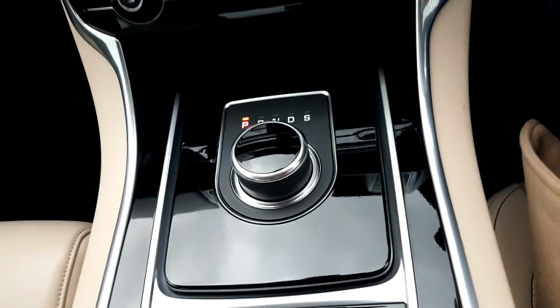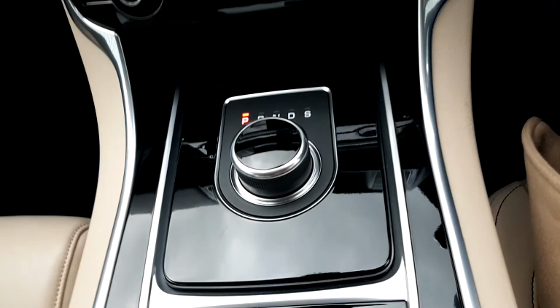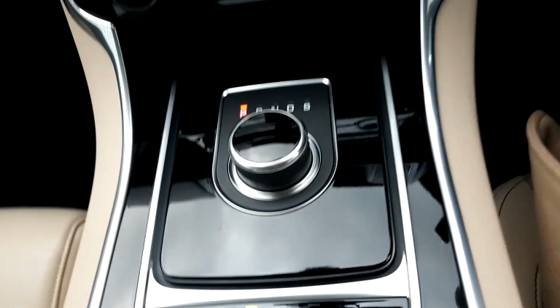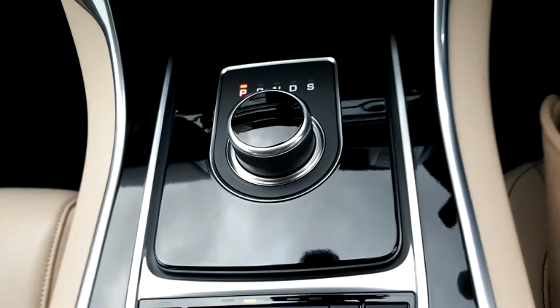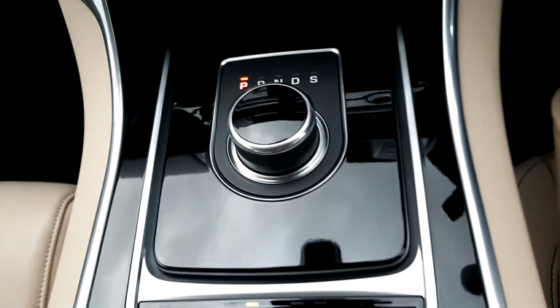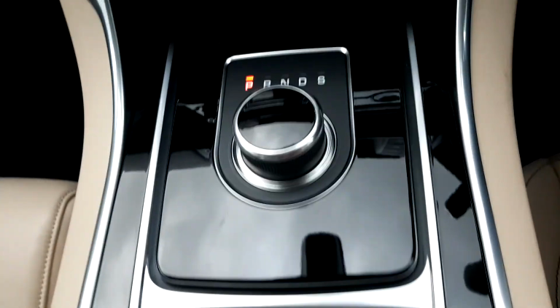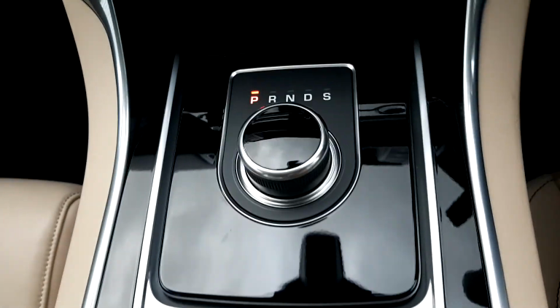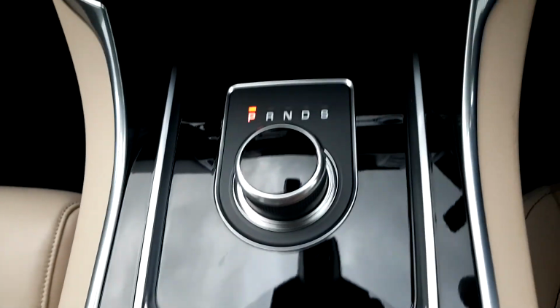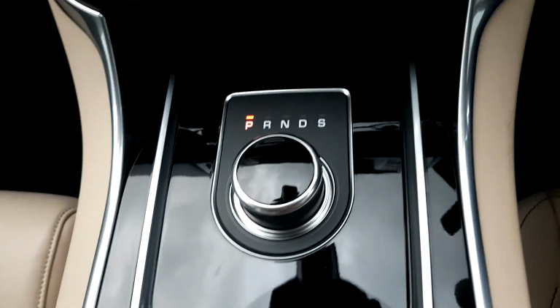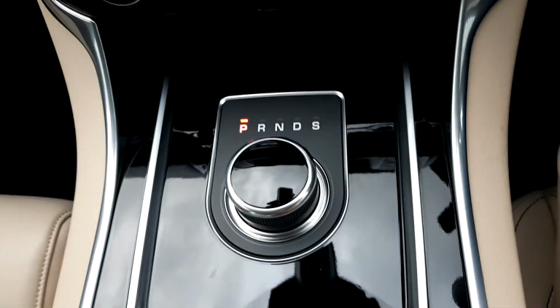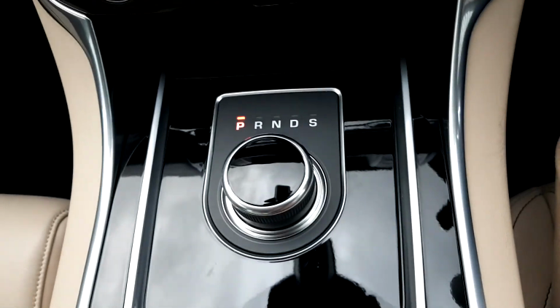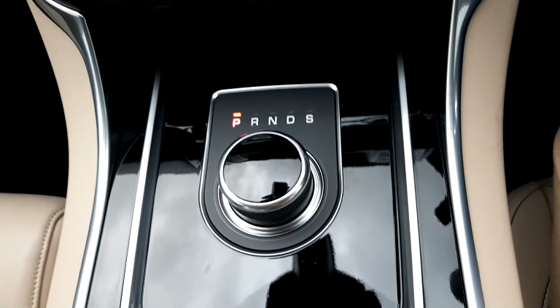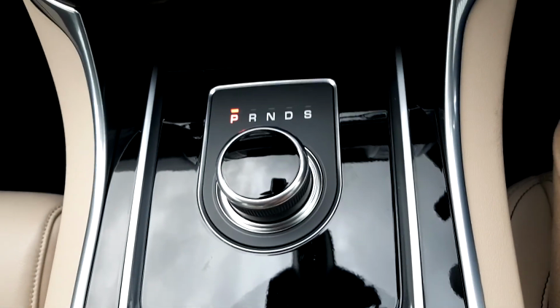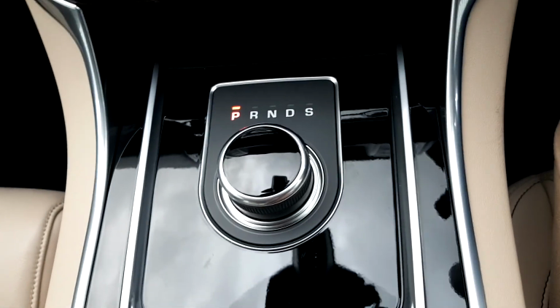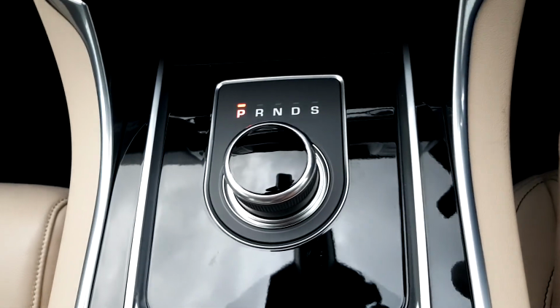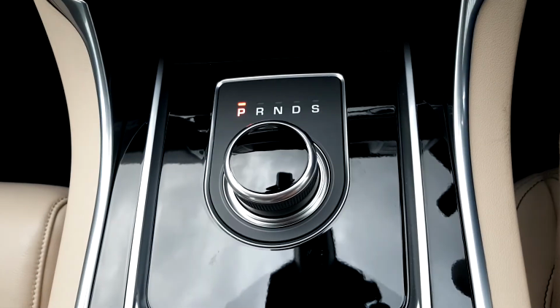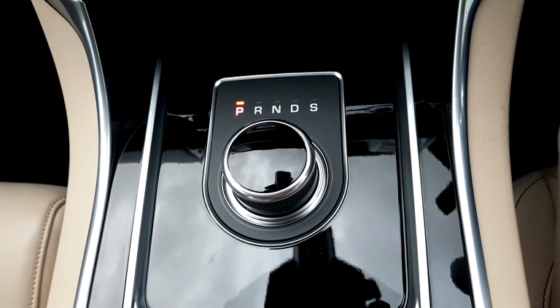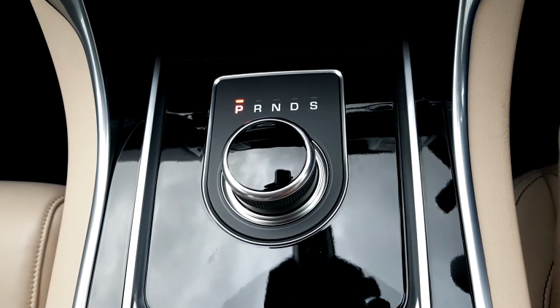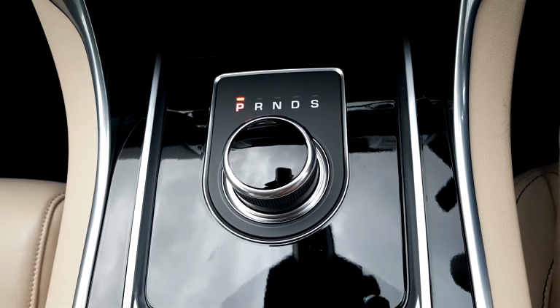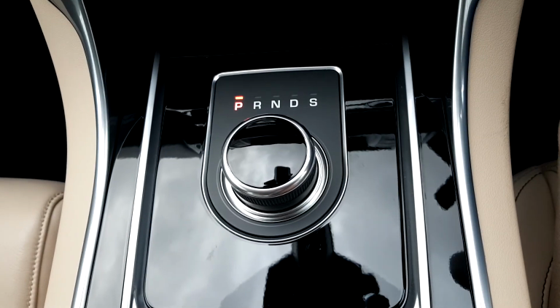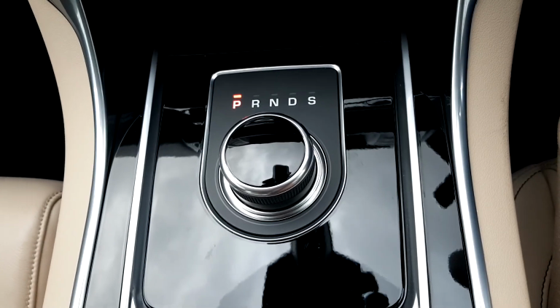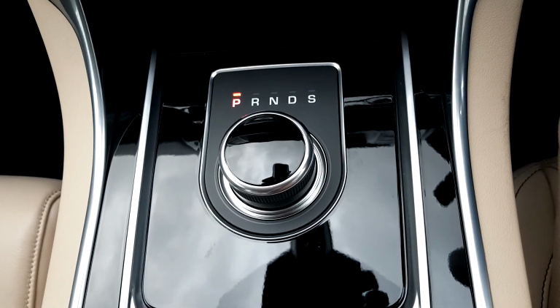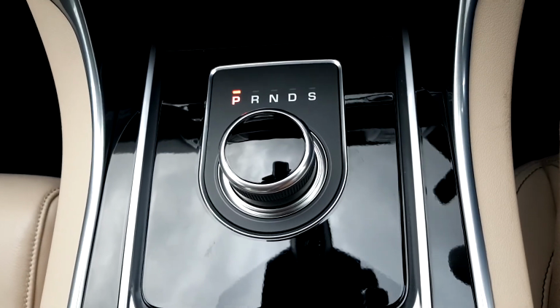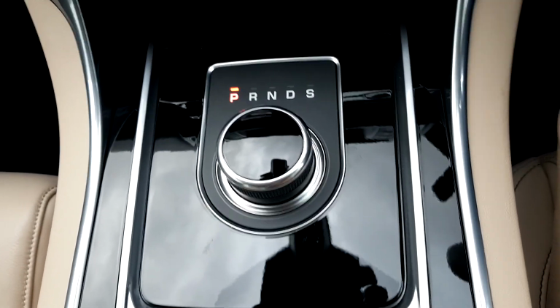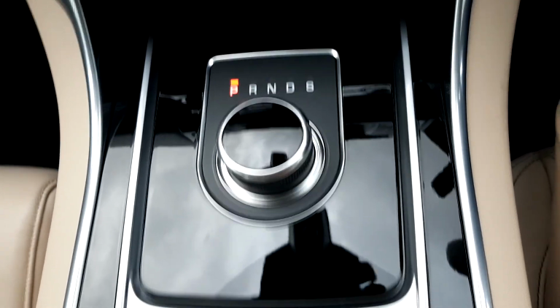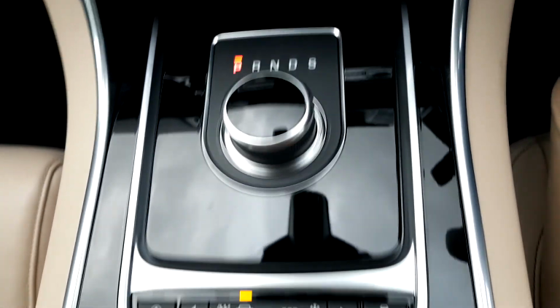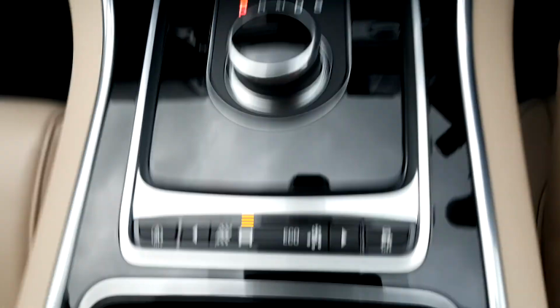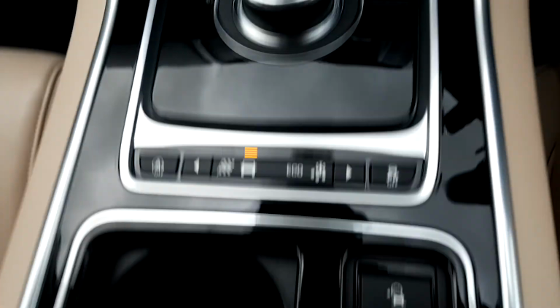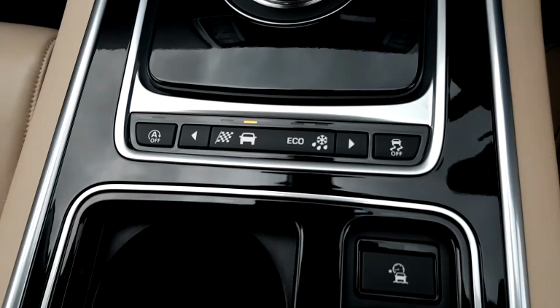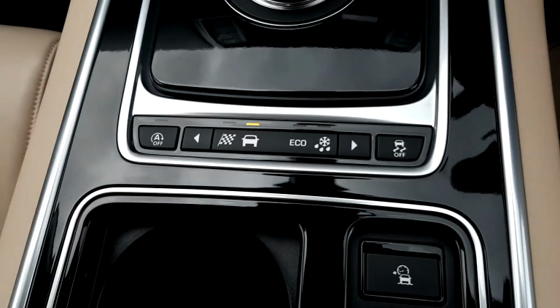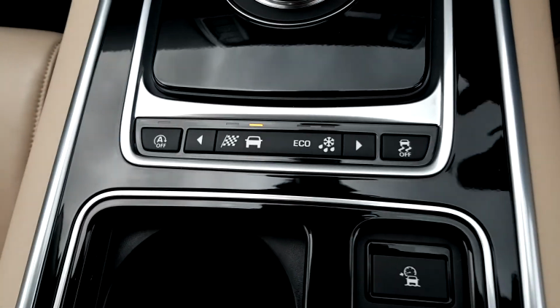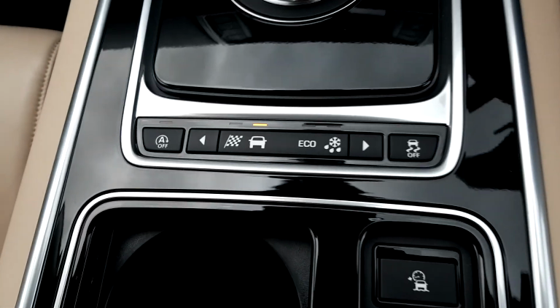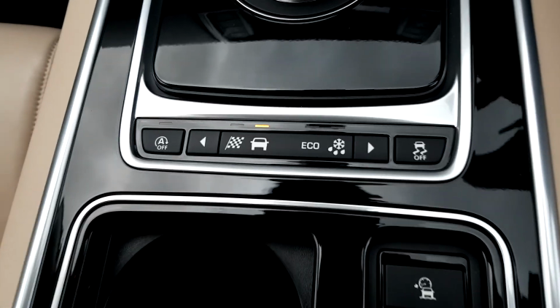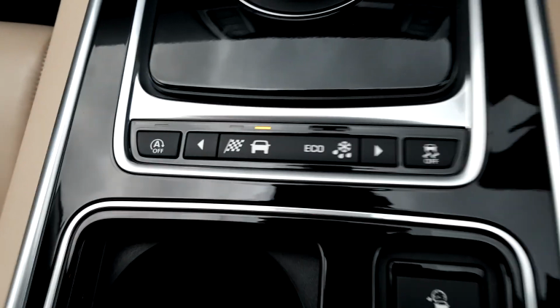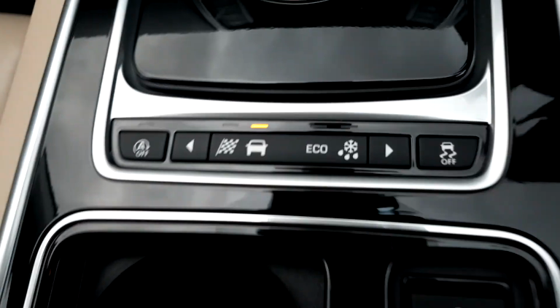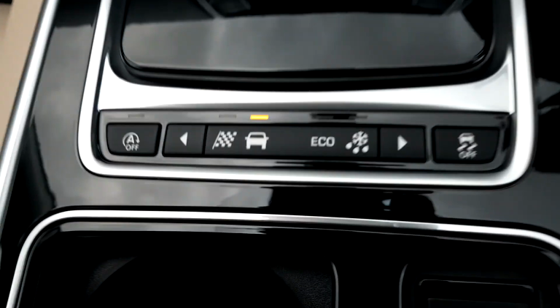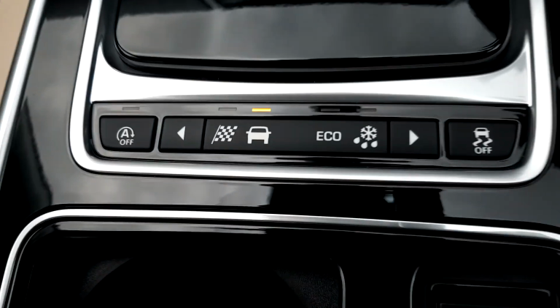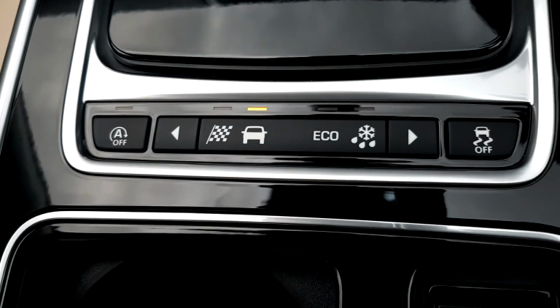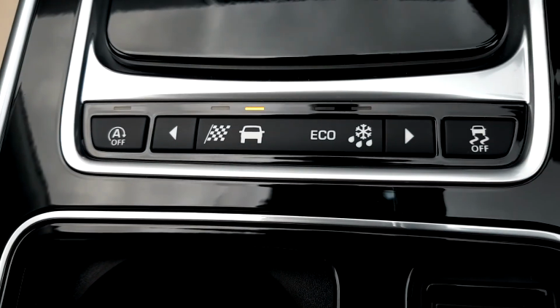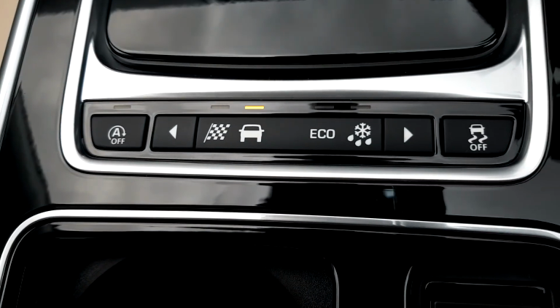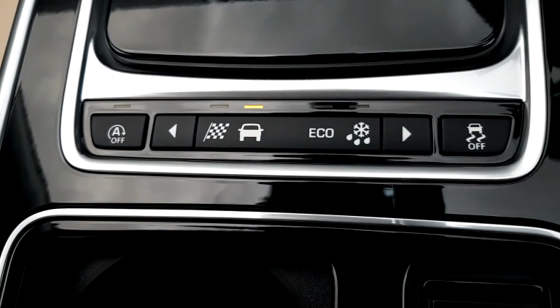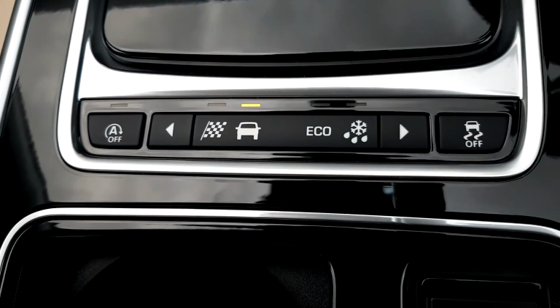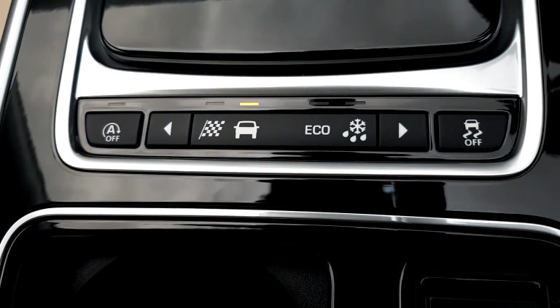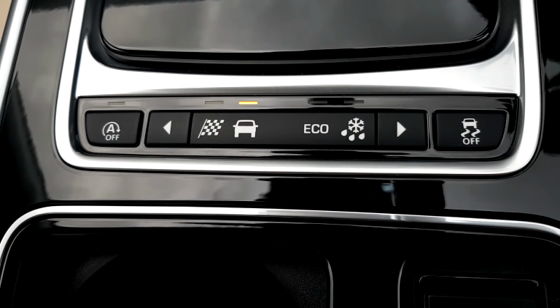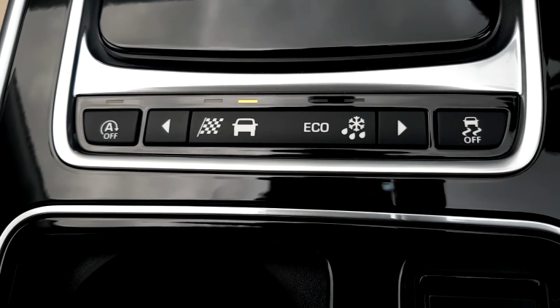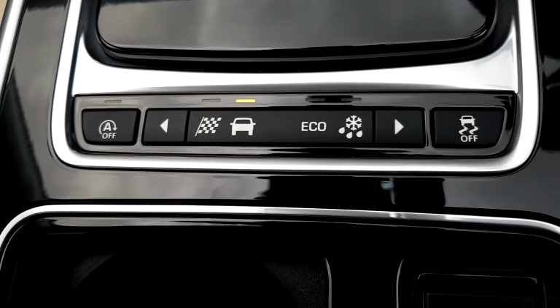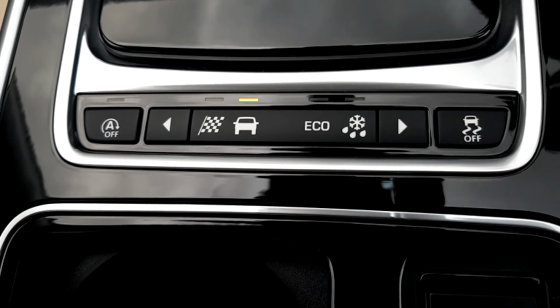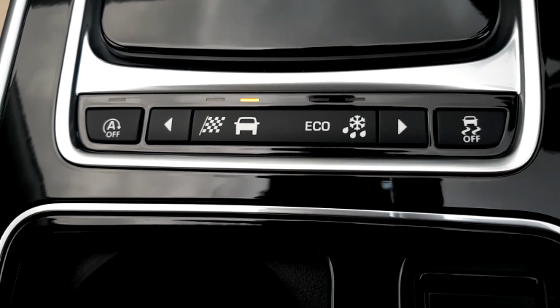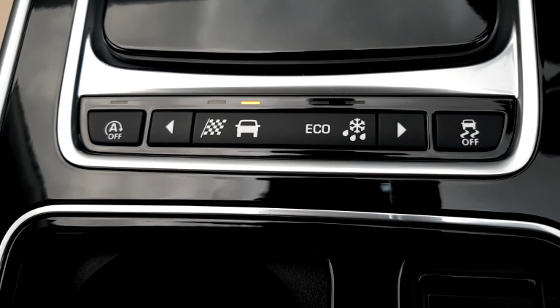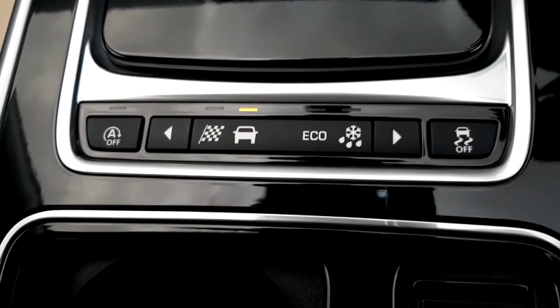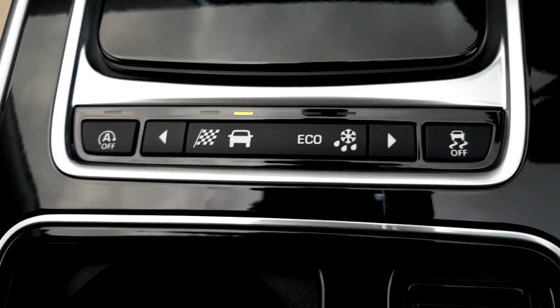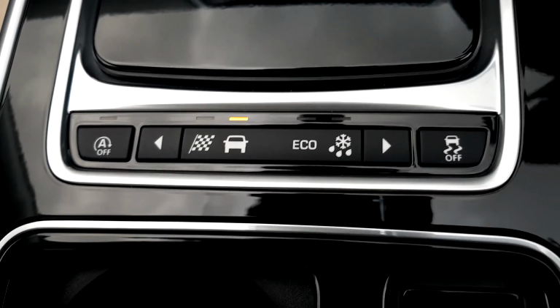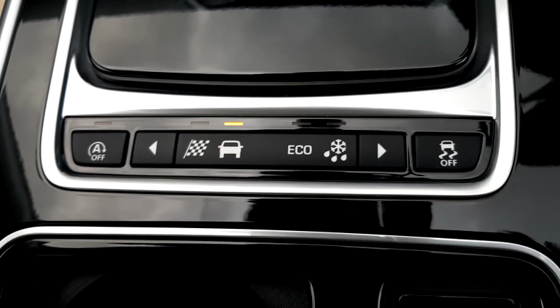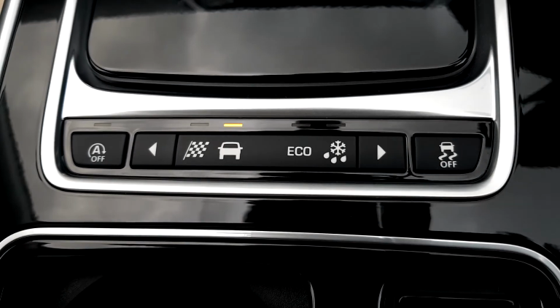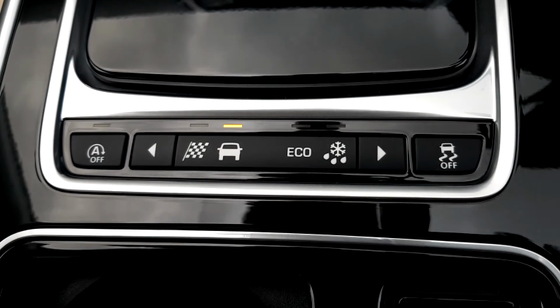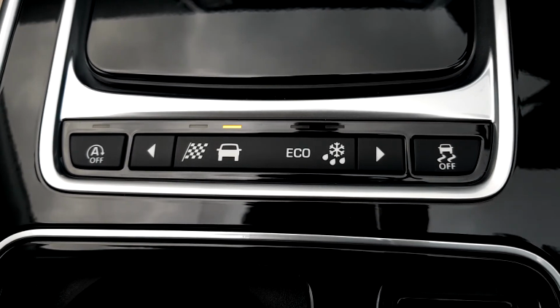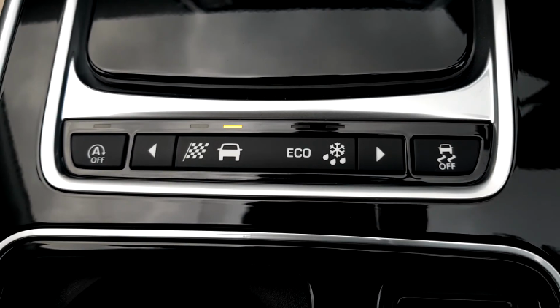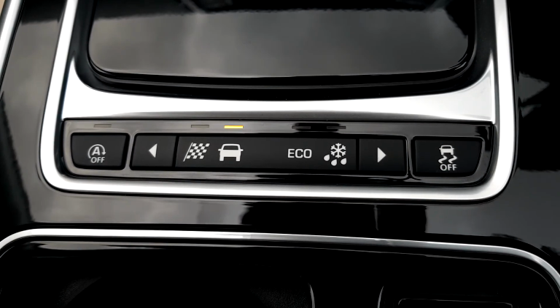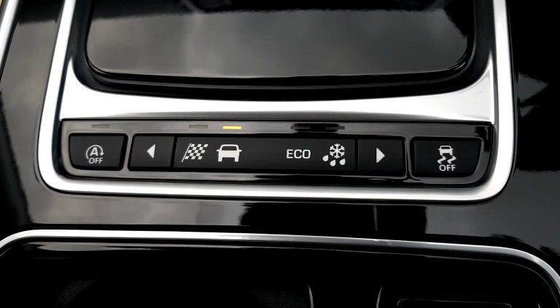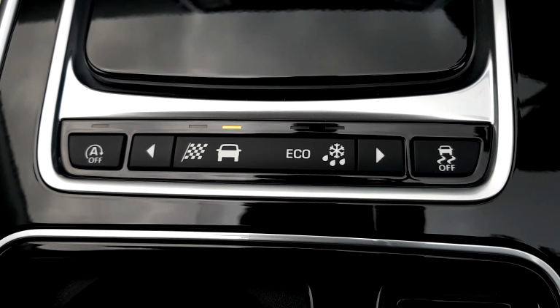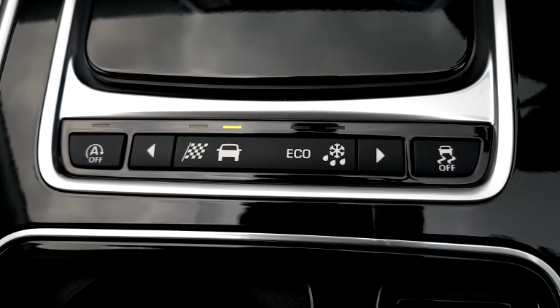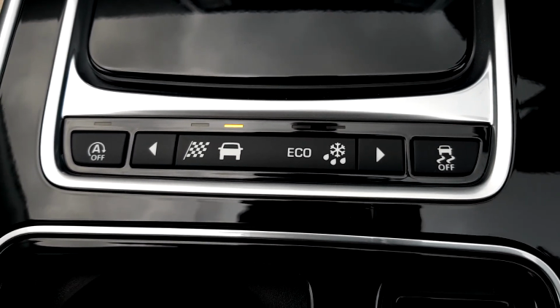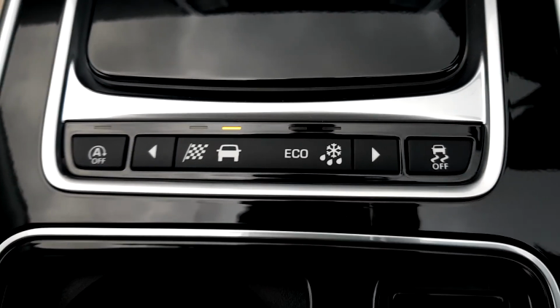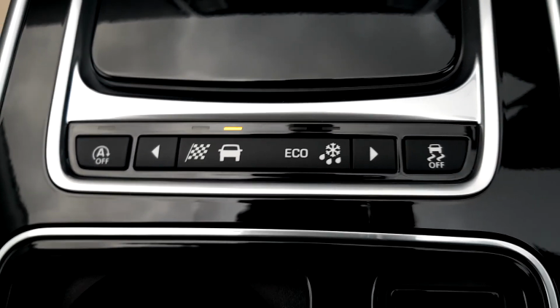This car is an automatic transmission and there are various driving options including dynamic and eco driving modes.